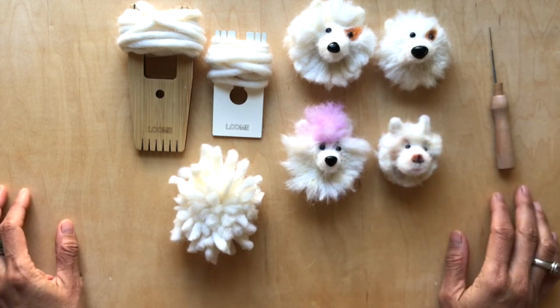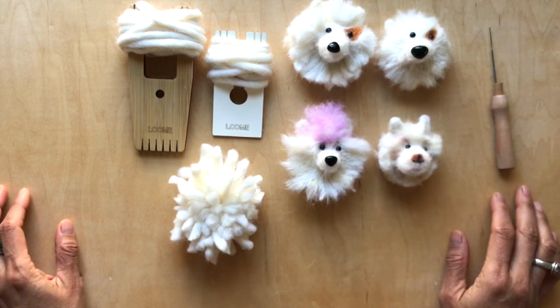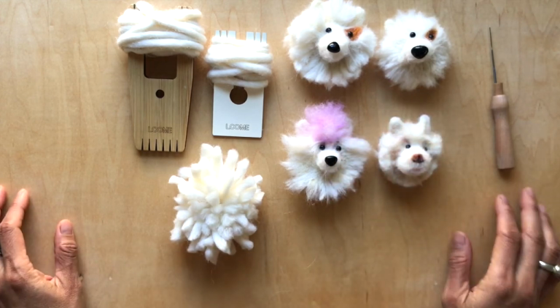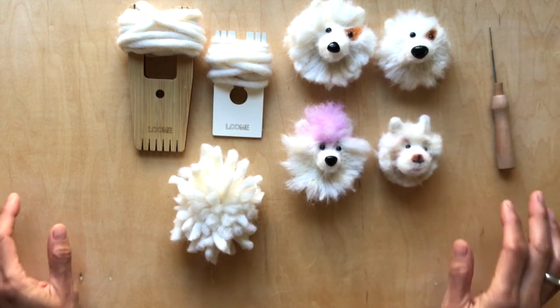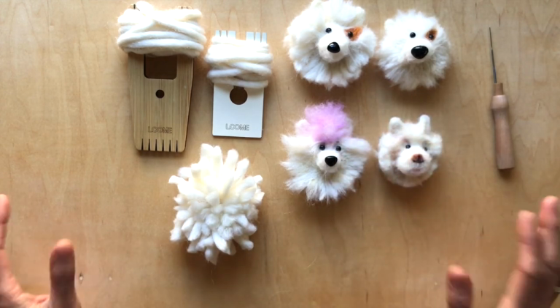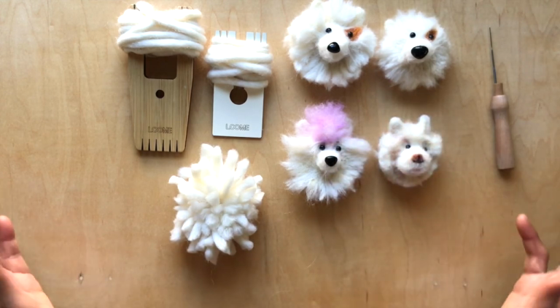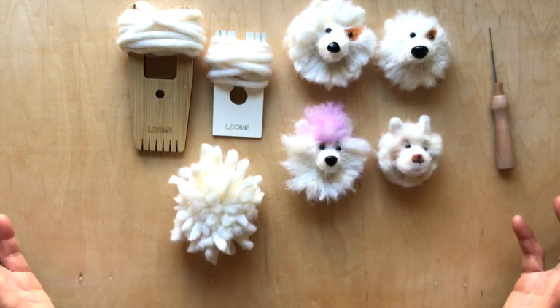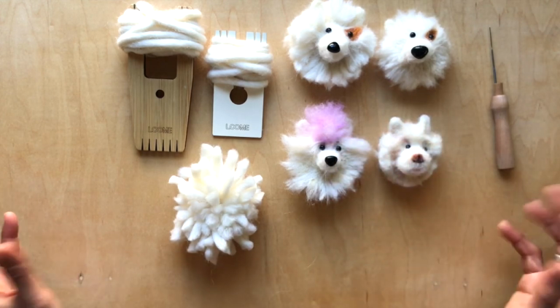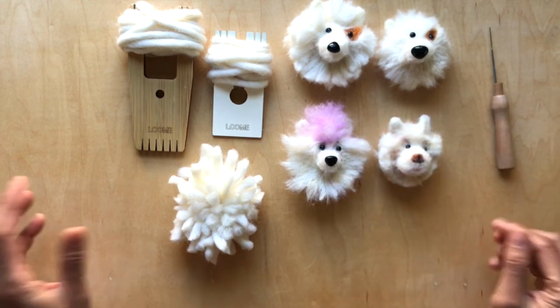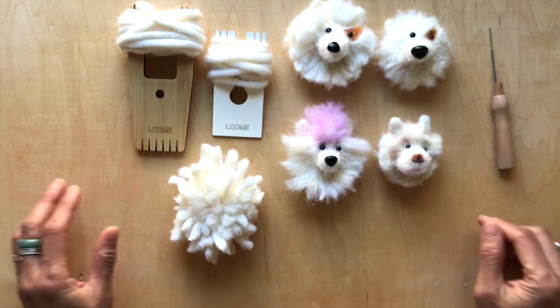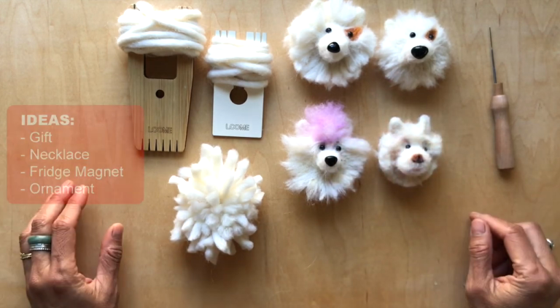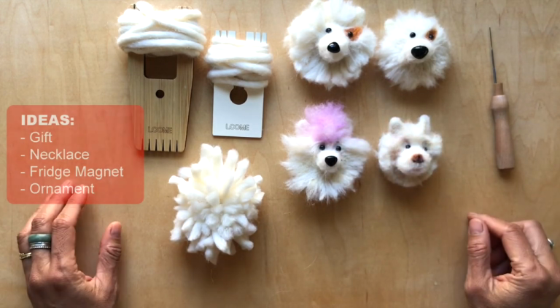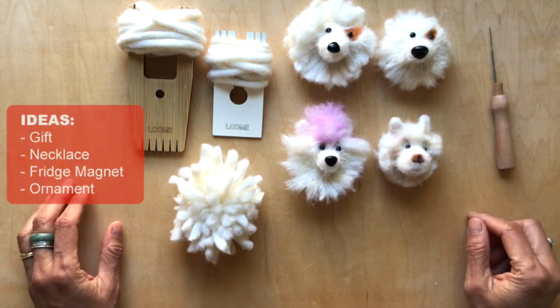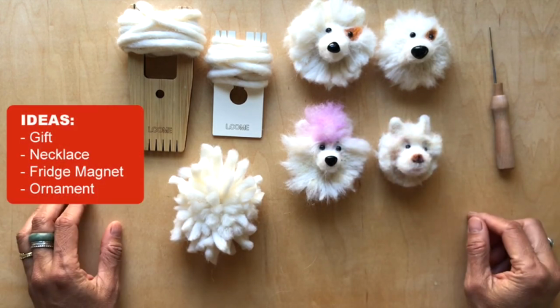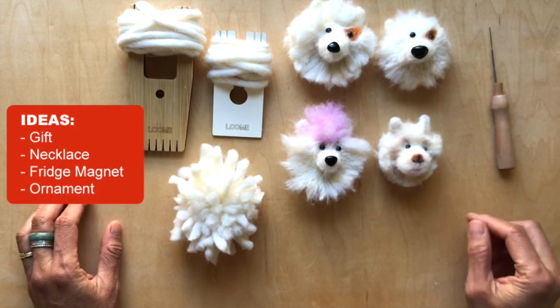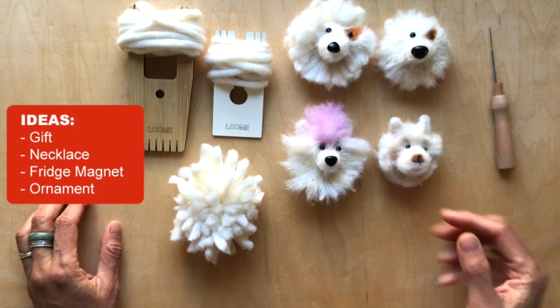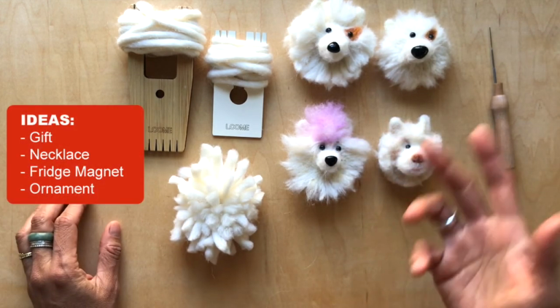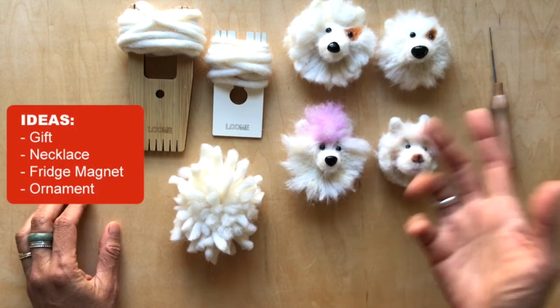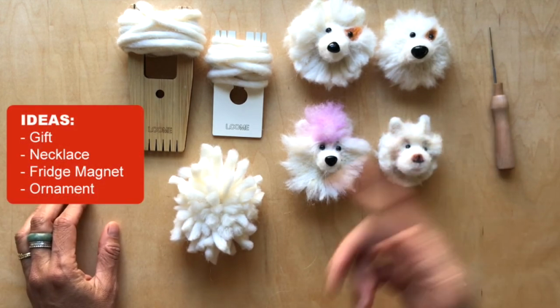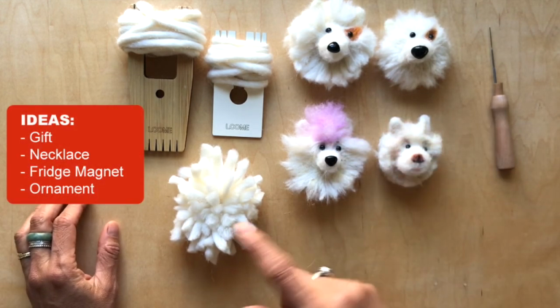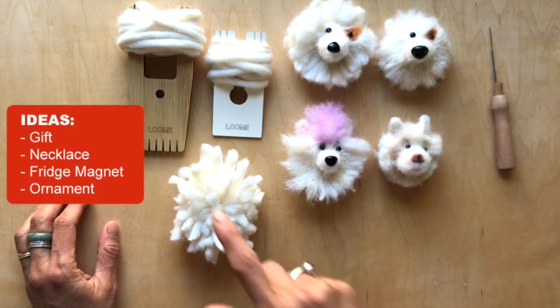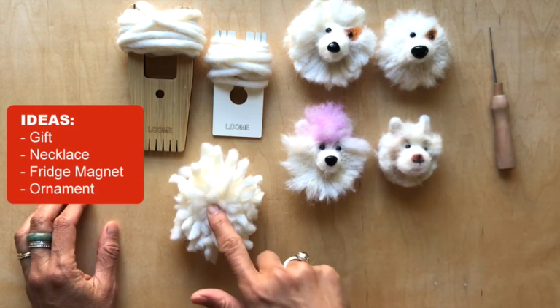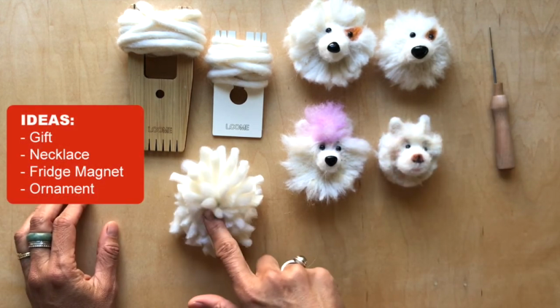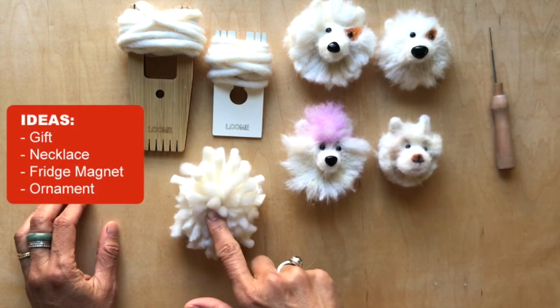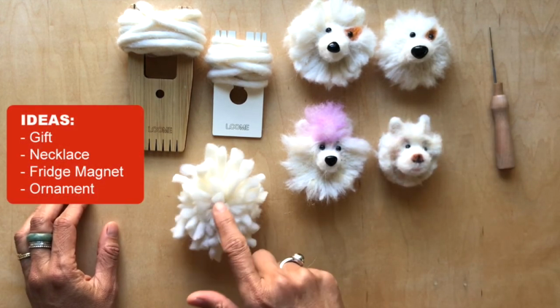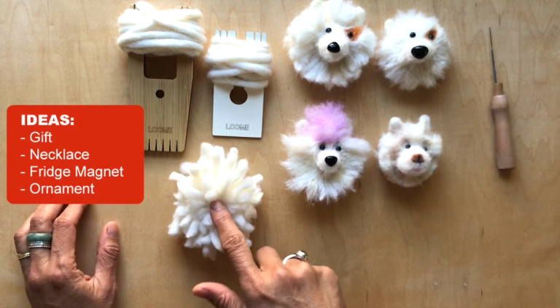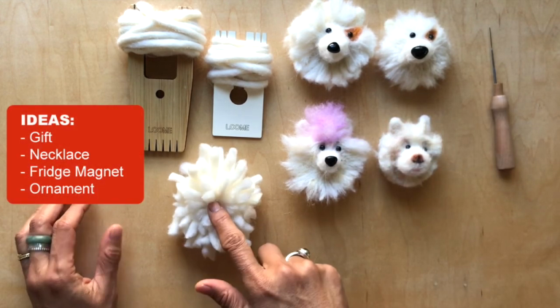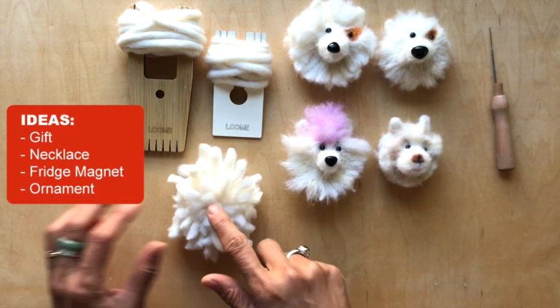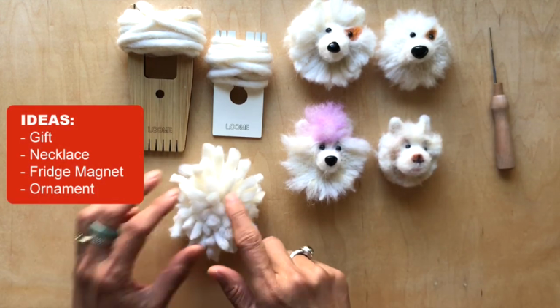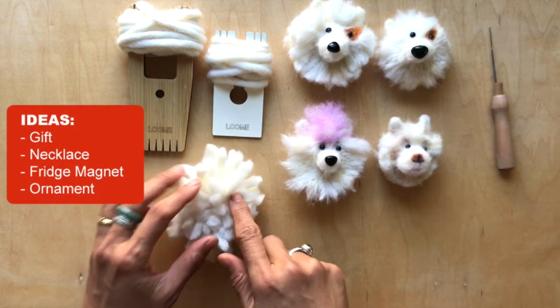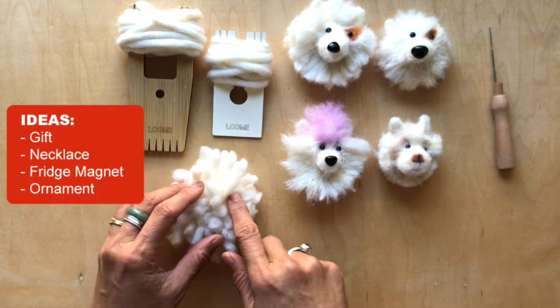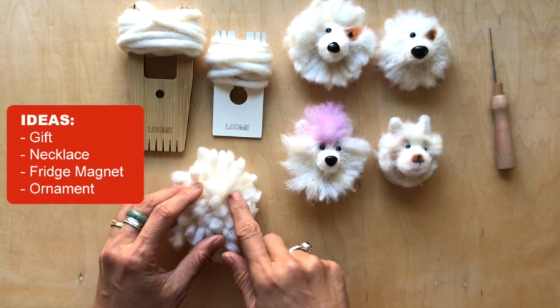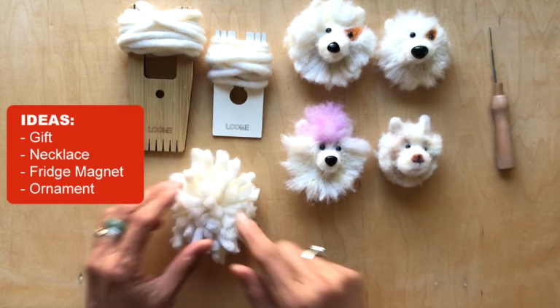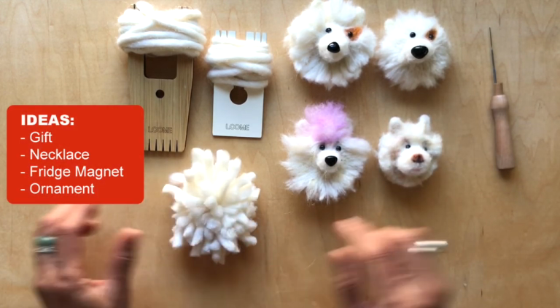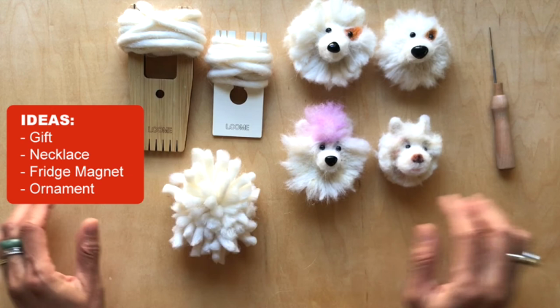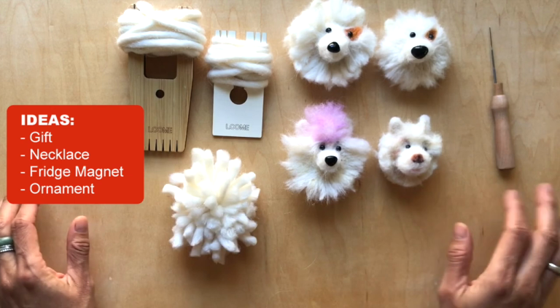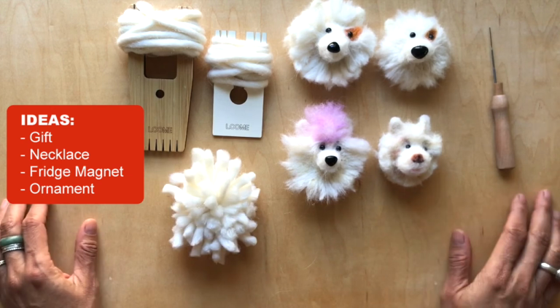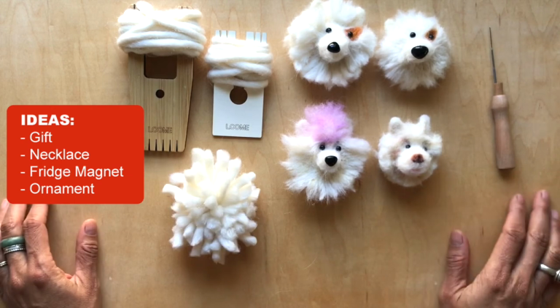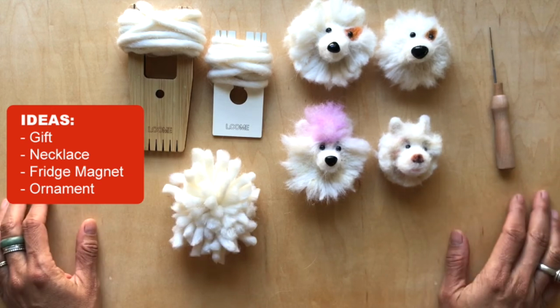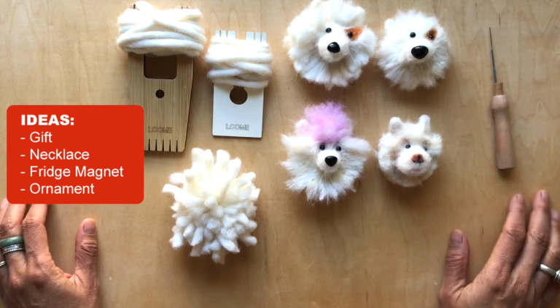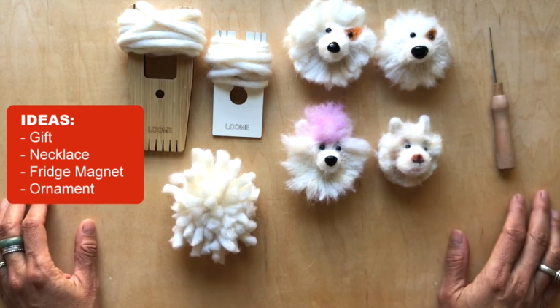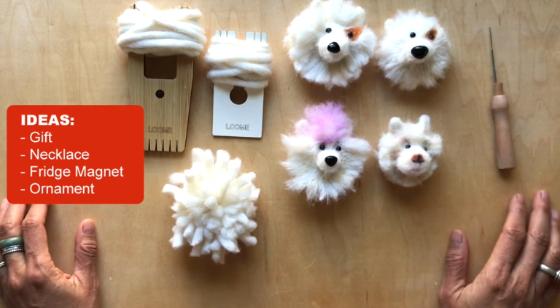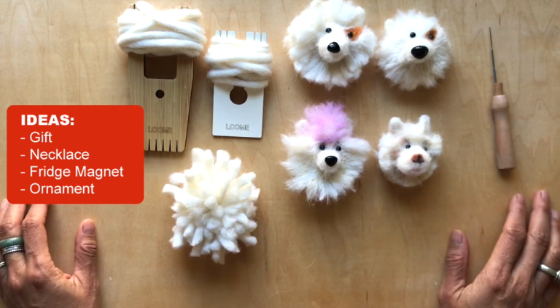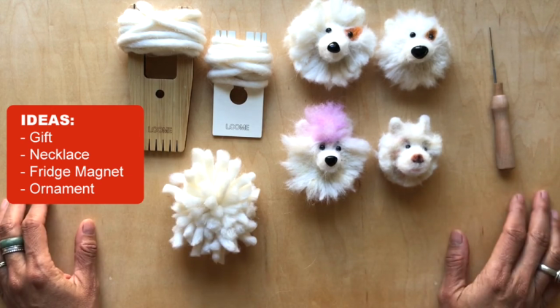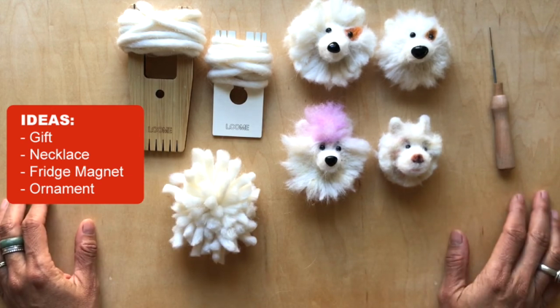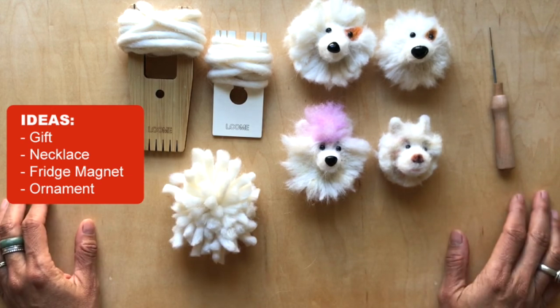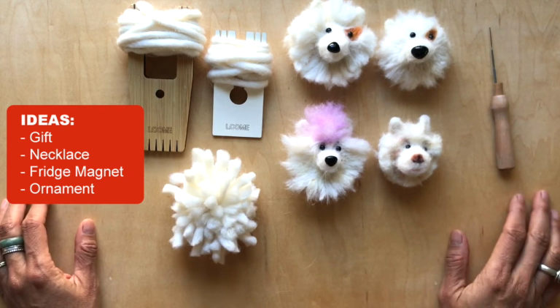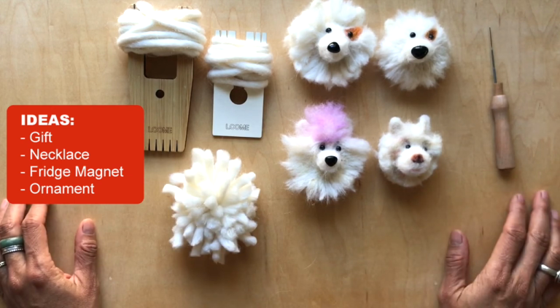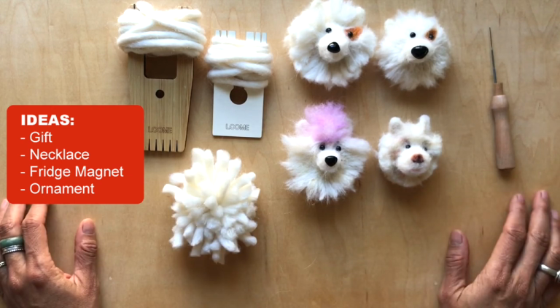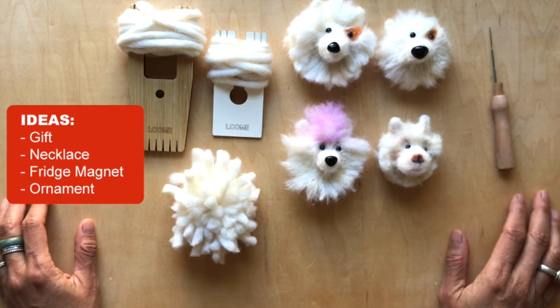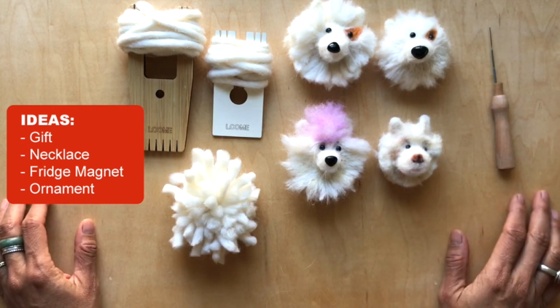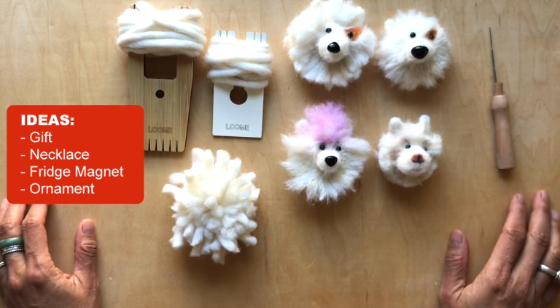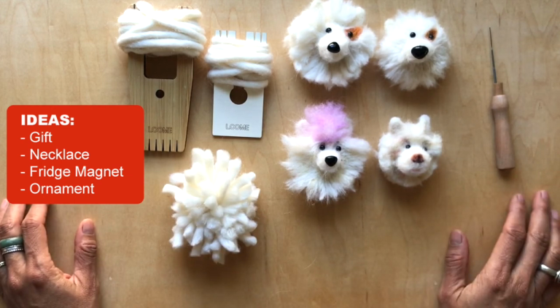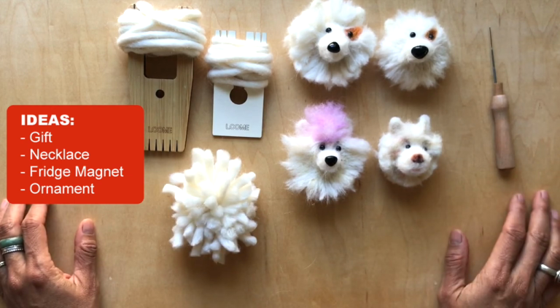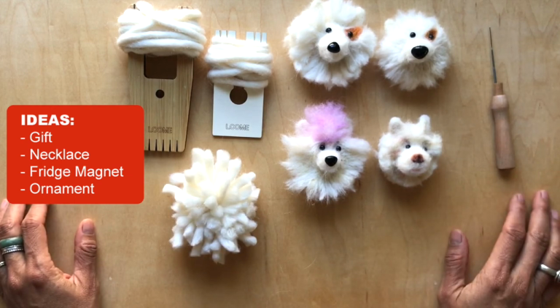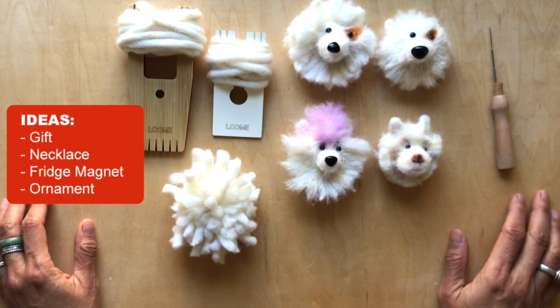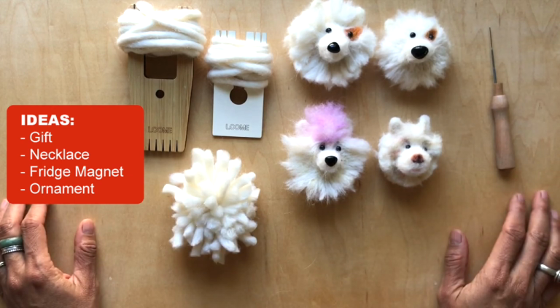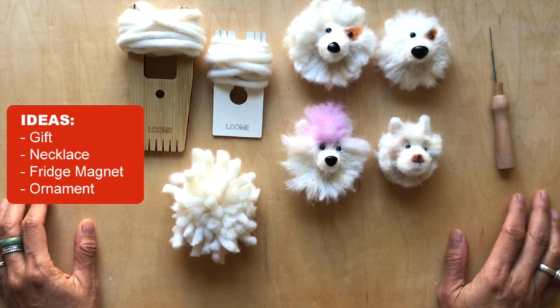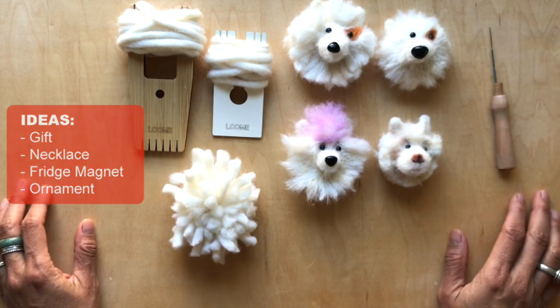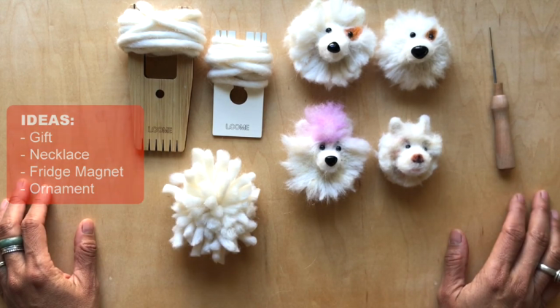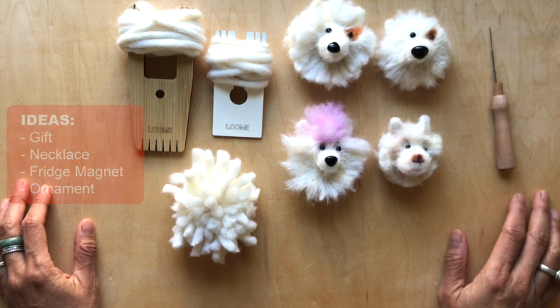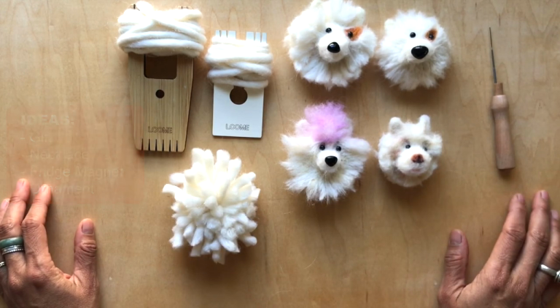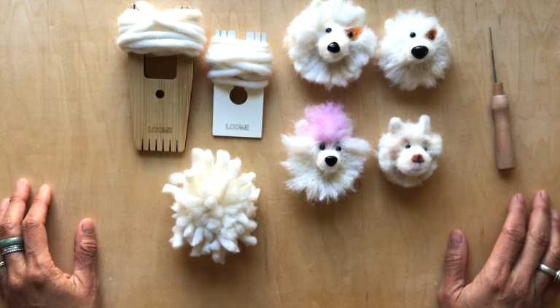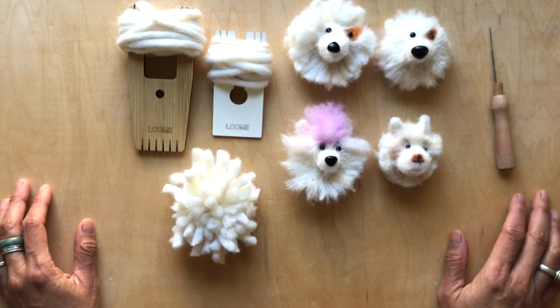It's so super fun, and I can't believe that they all came from this one basic pom-pom. I hope that's helpful. Enjoy. Bye.